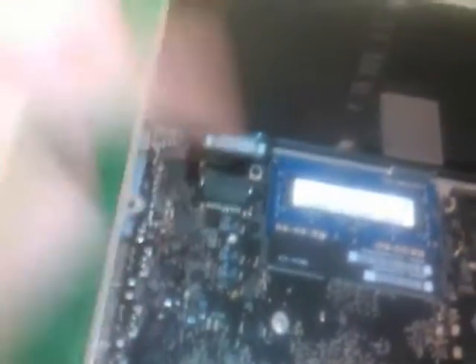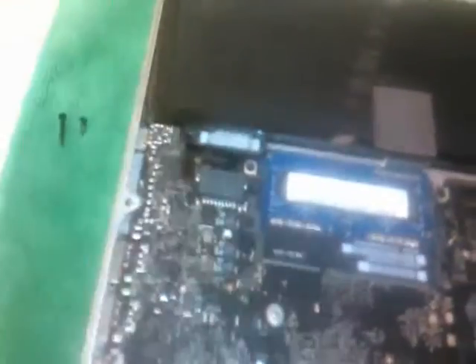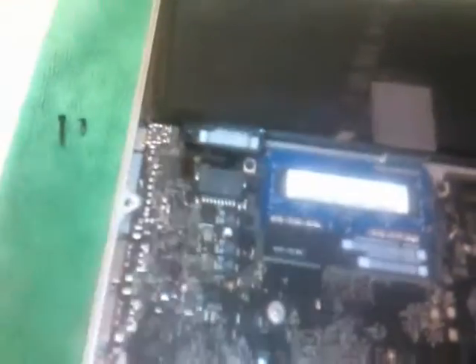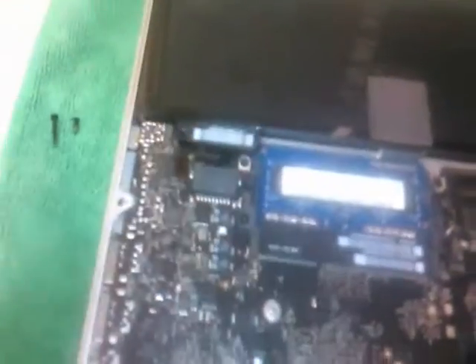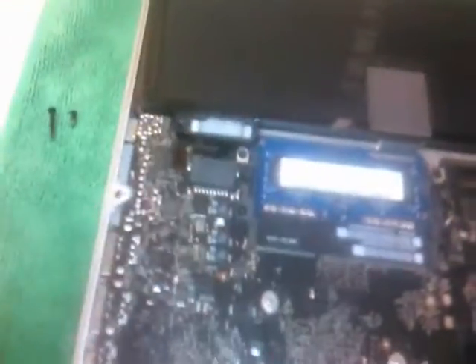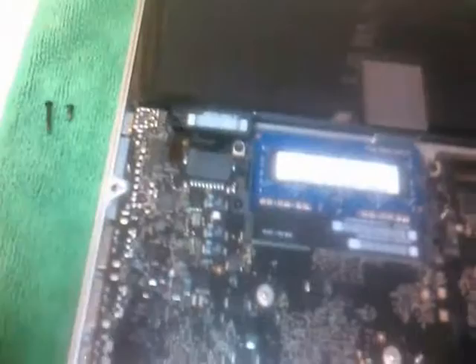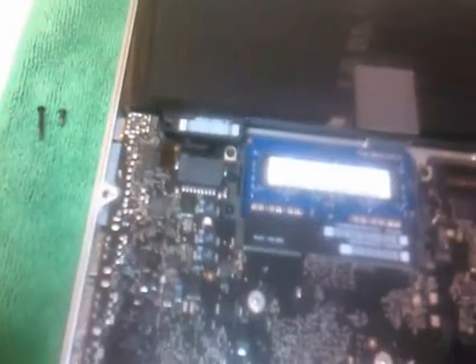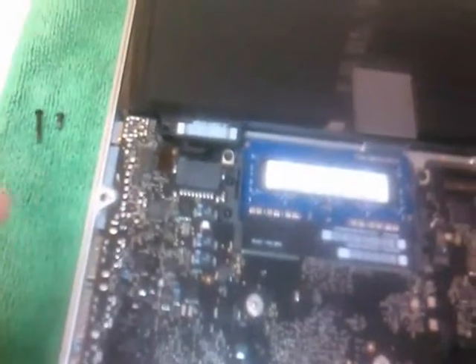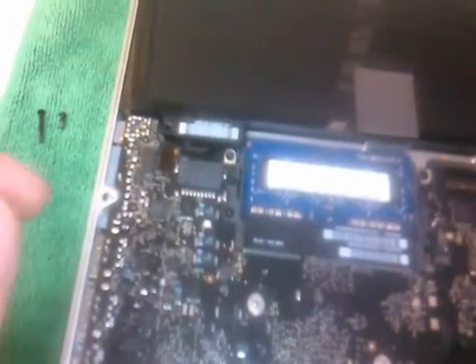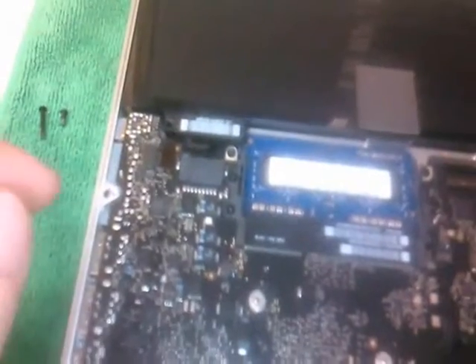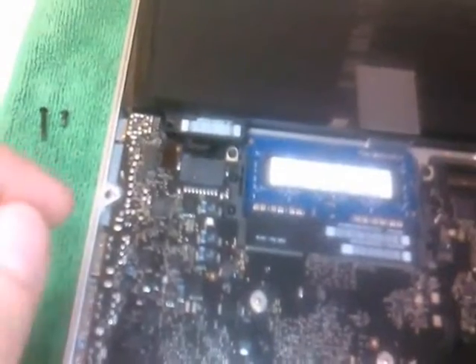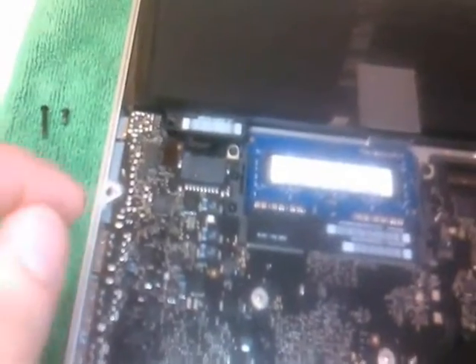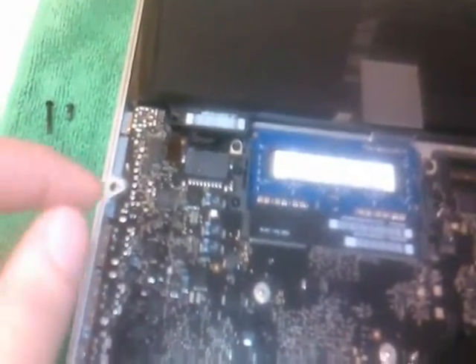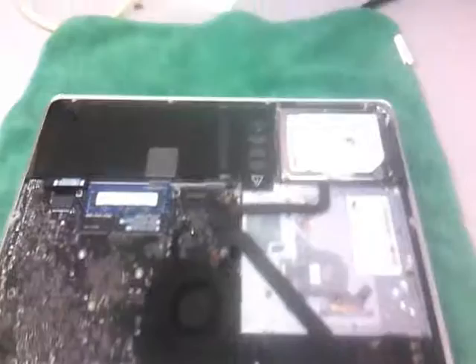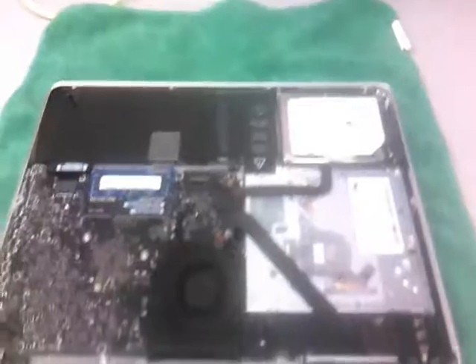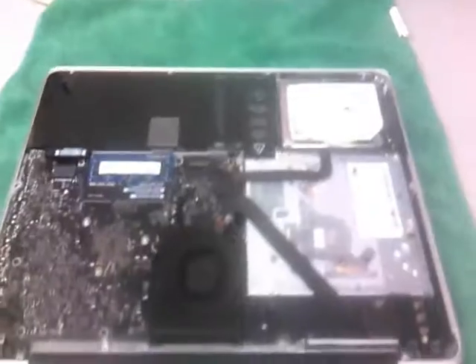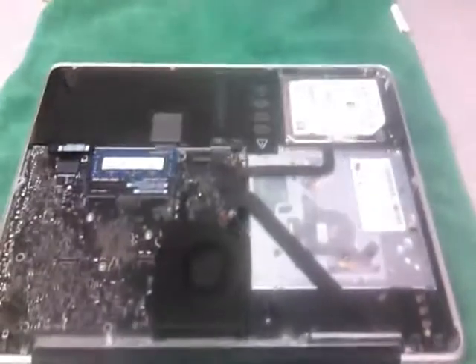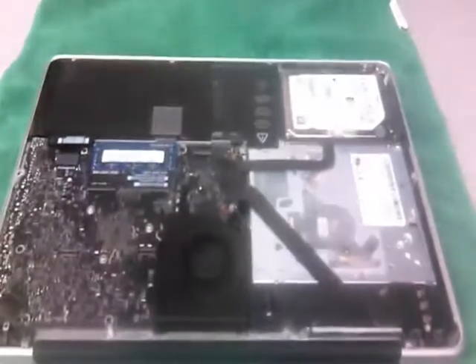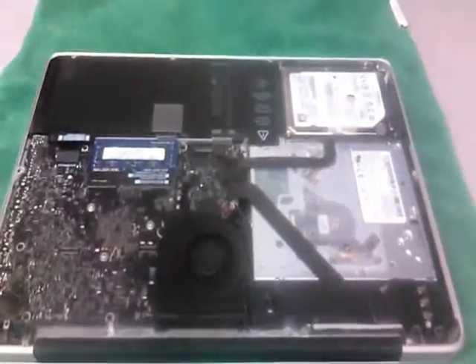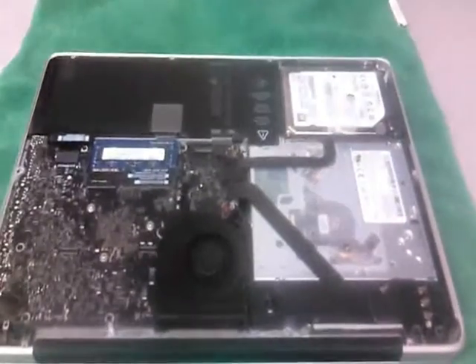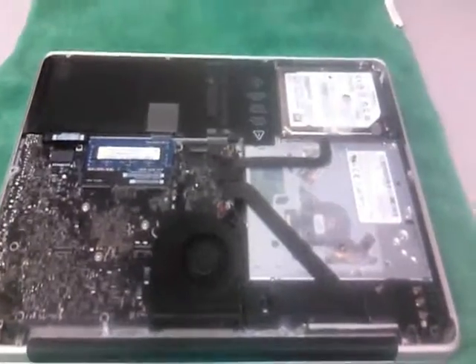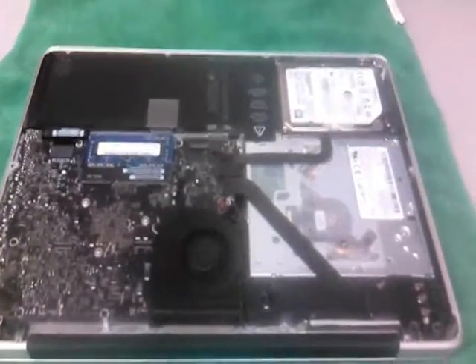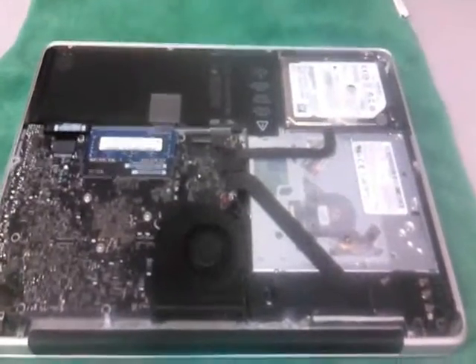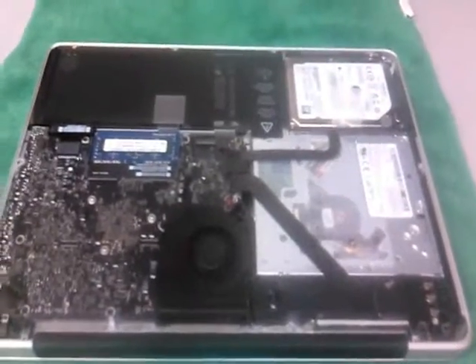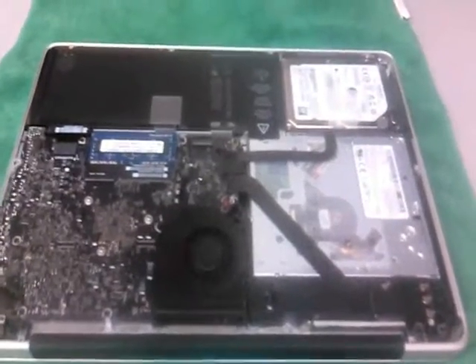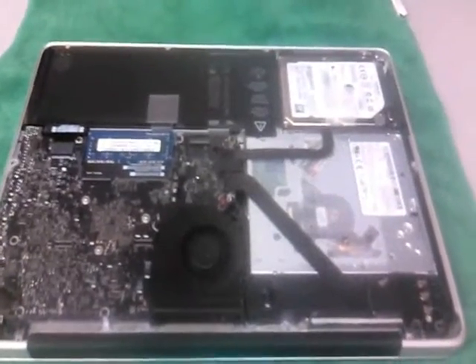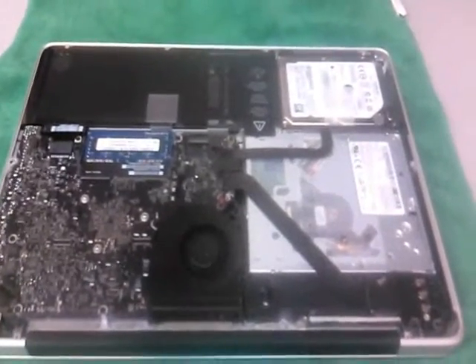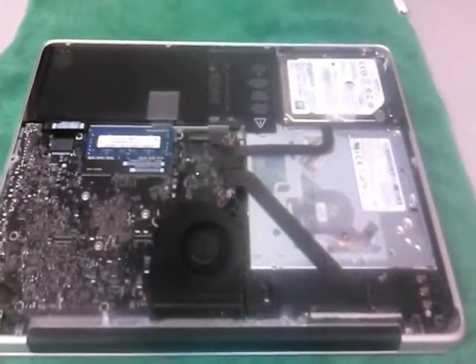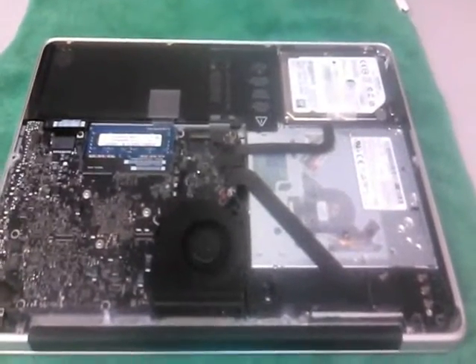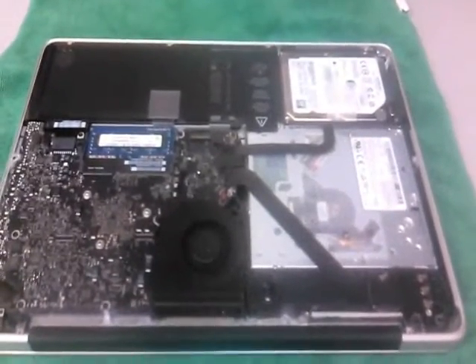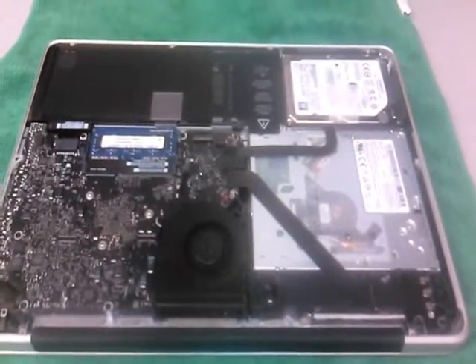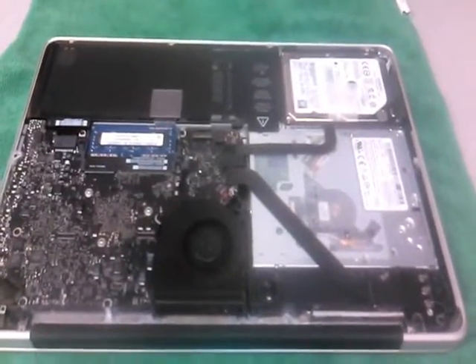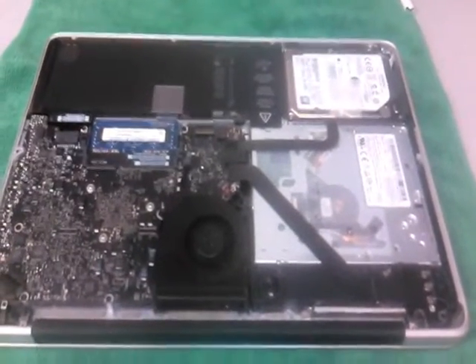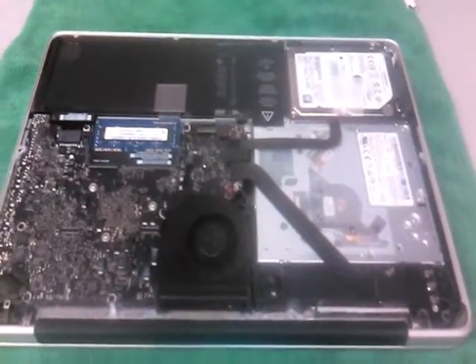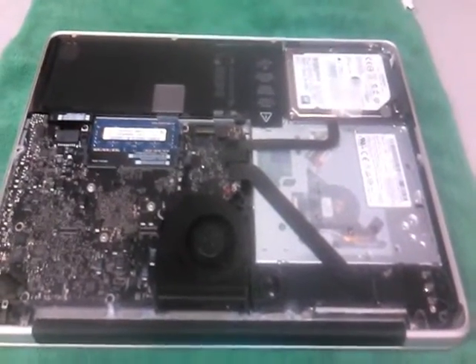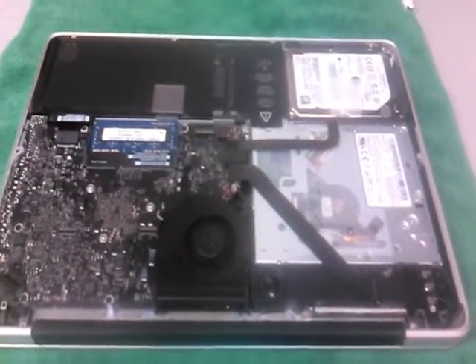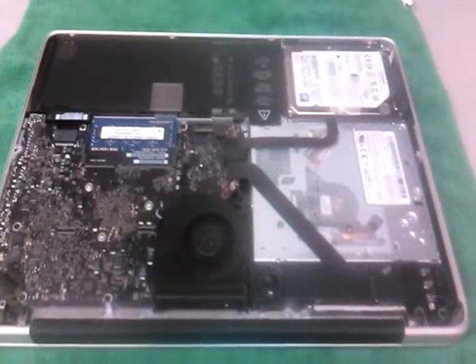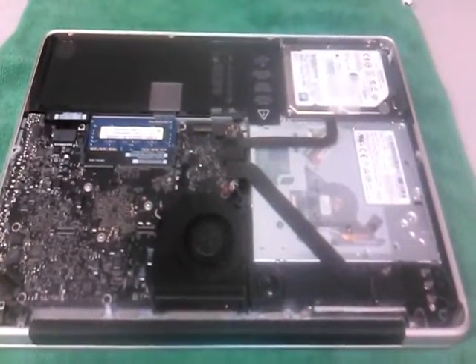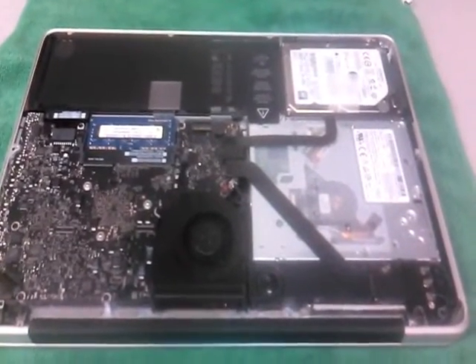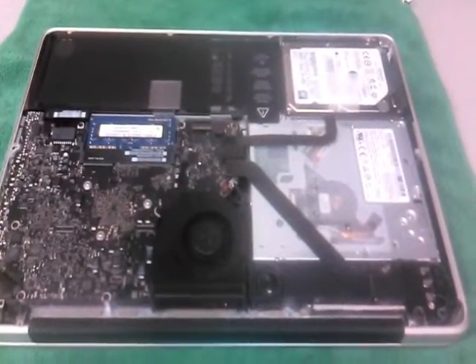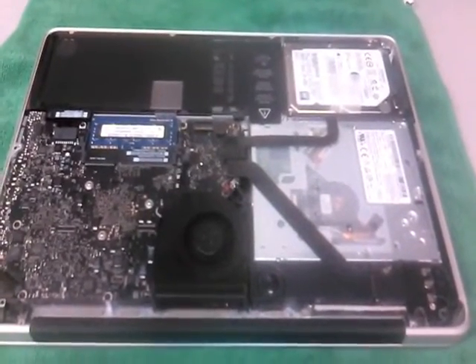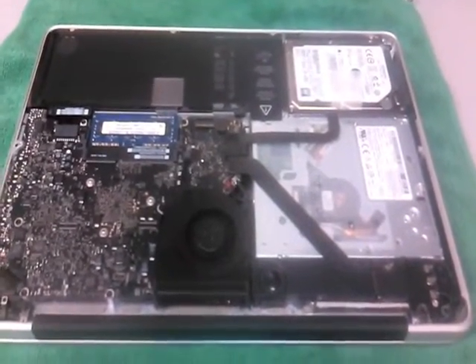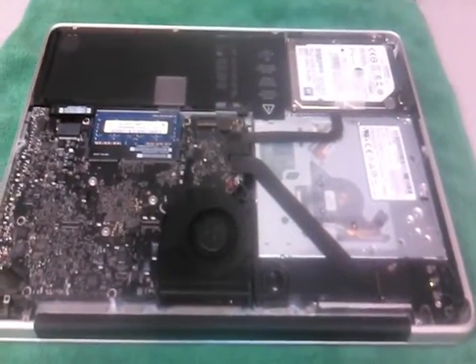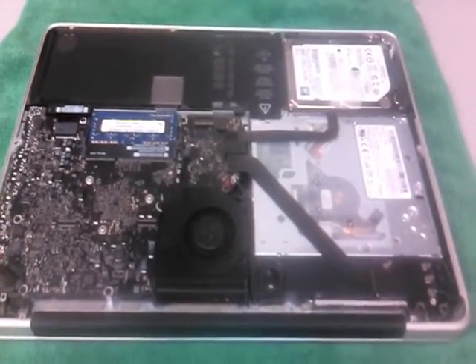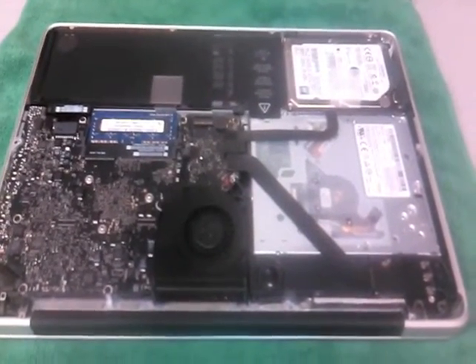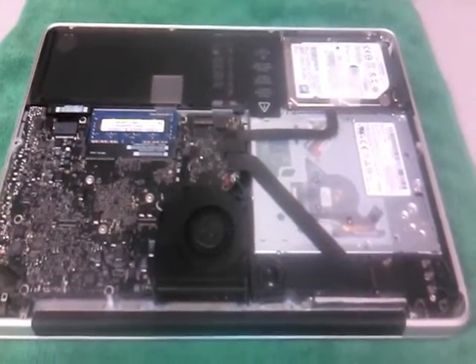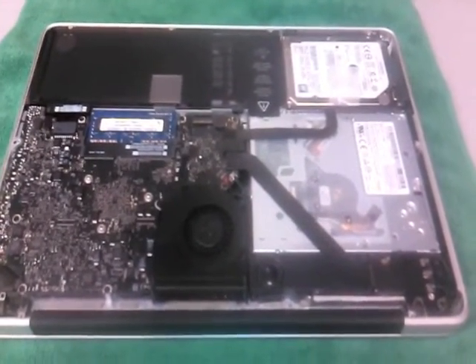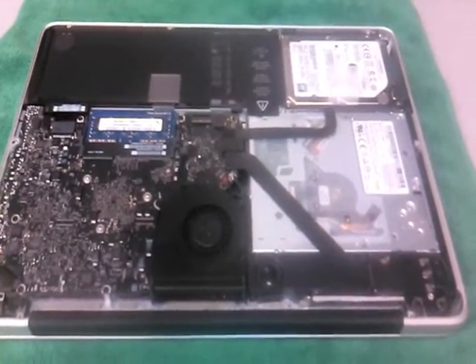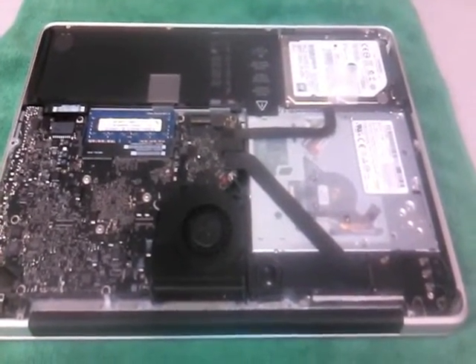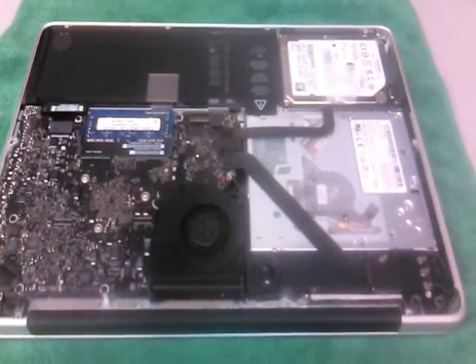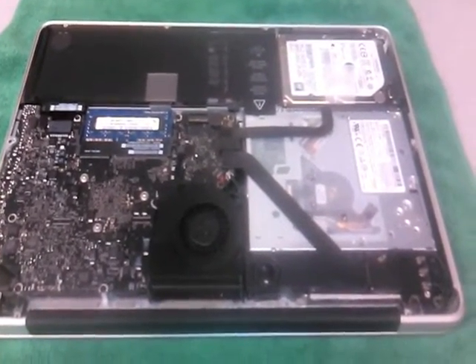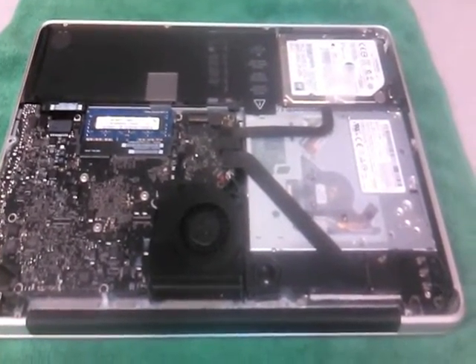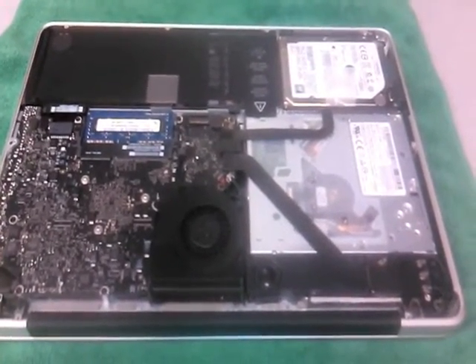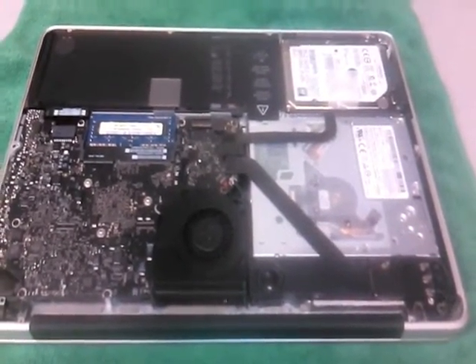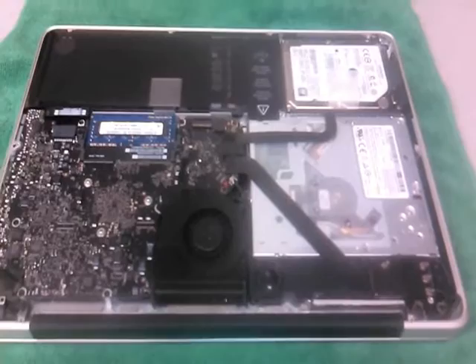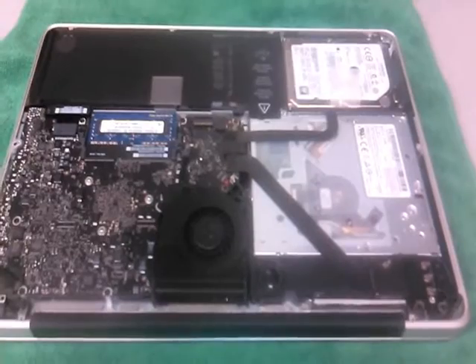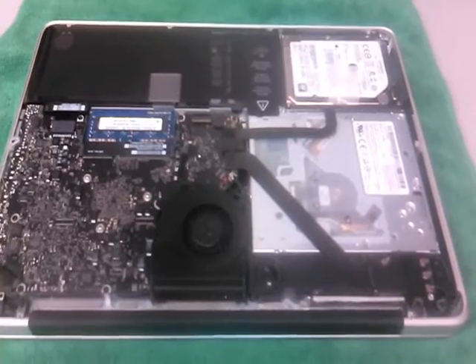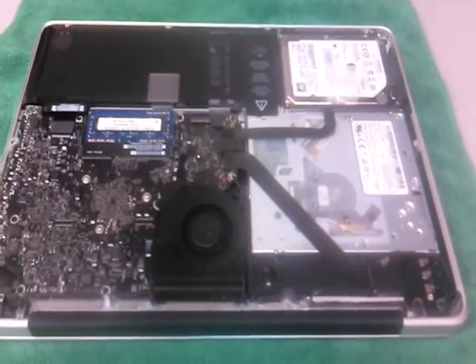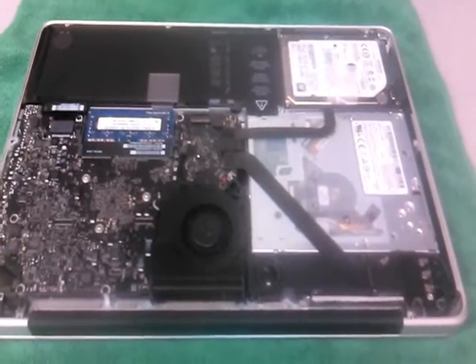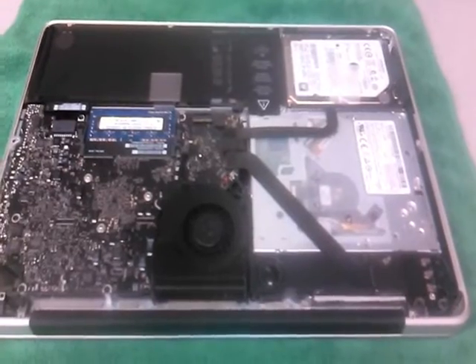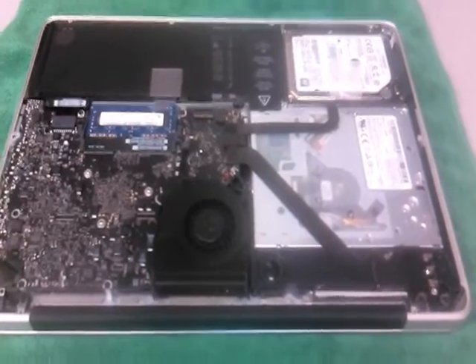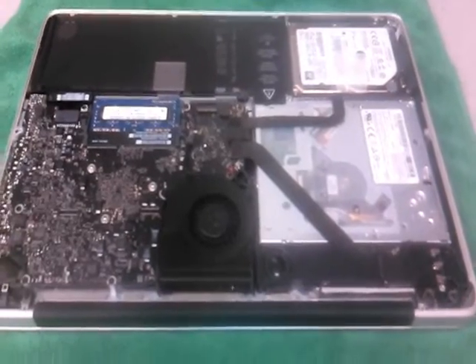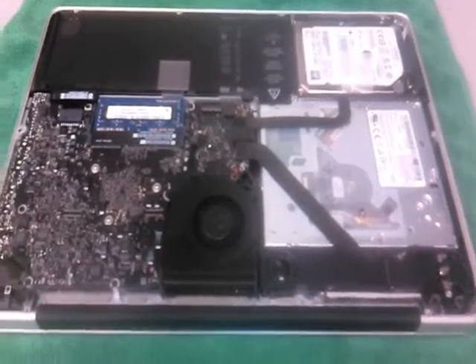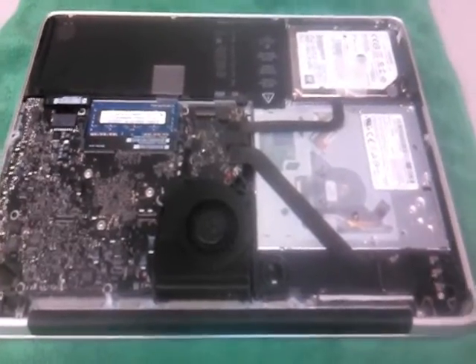Clip the power connector down. Replace the bottom cover and you're good to go. Hope this video helped — thanks for watching.